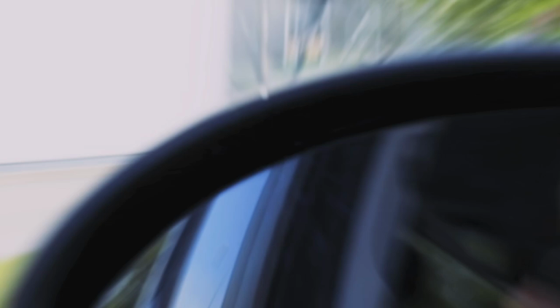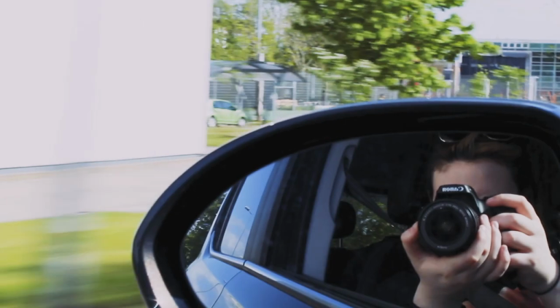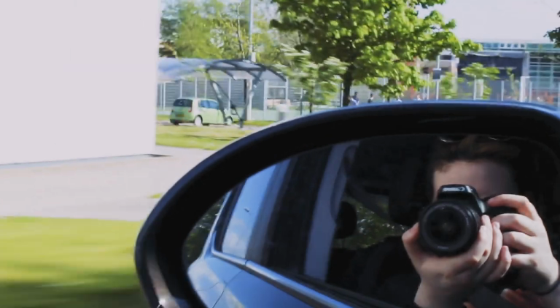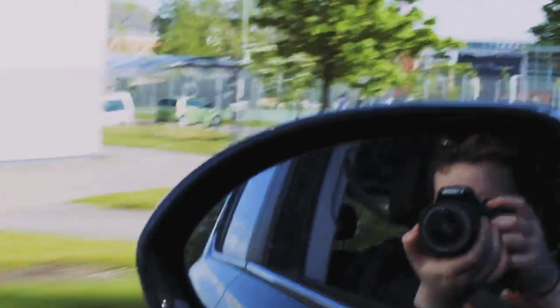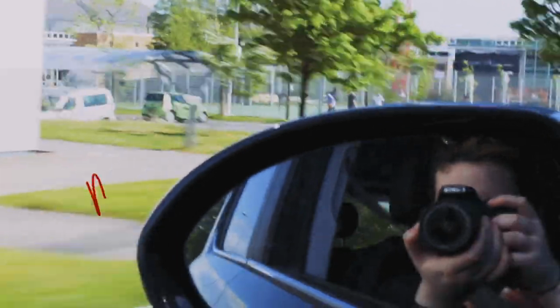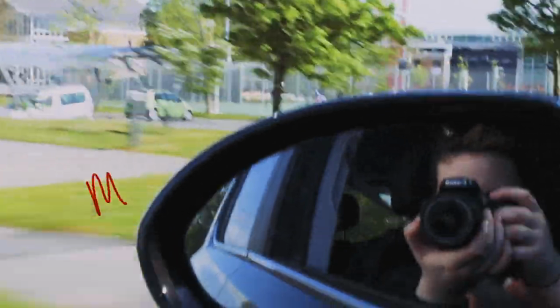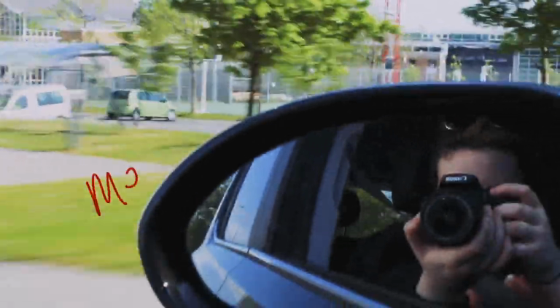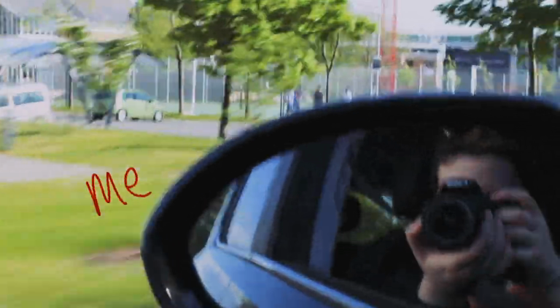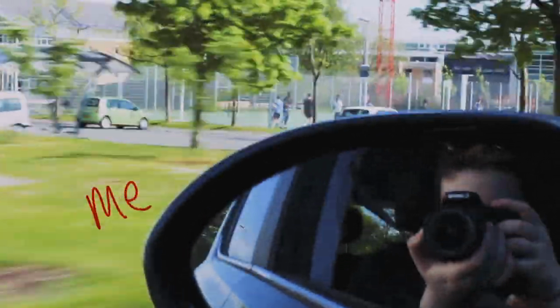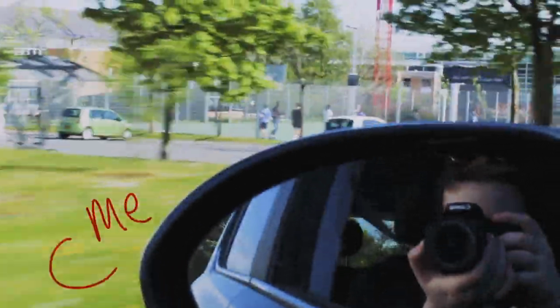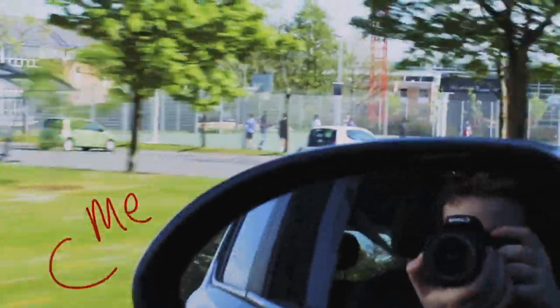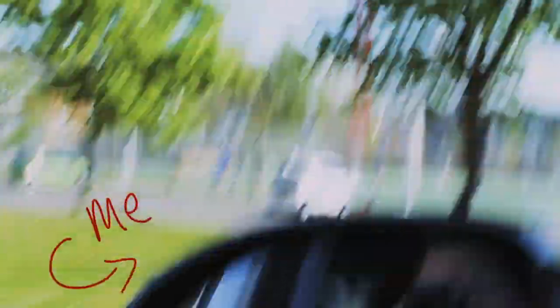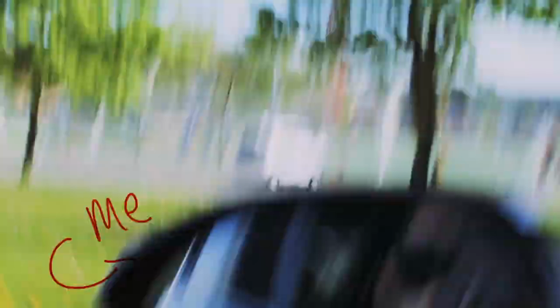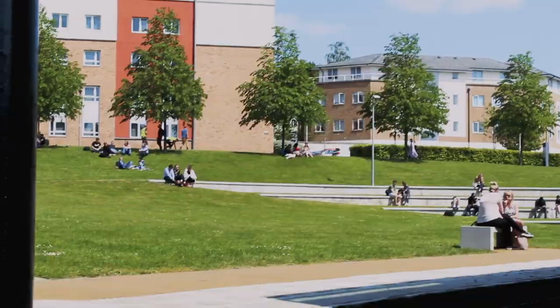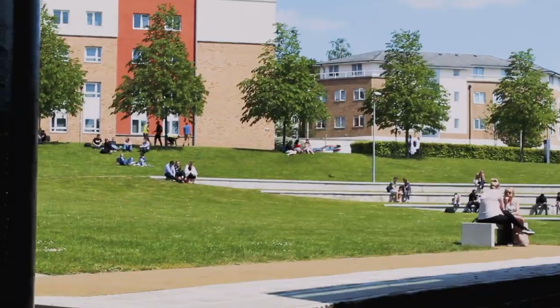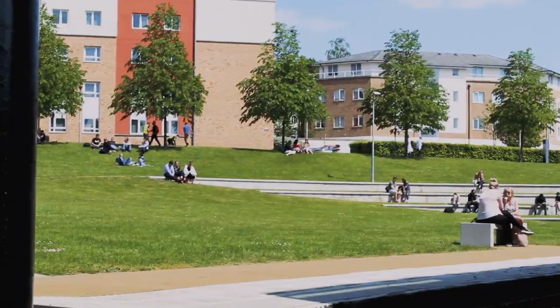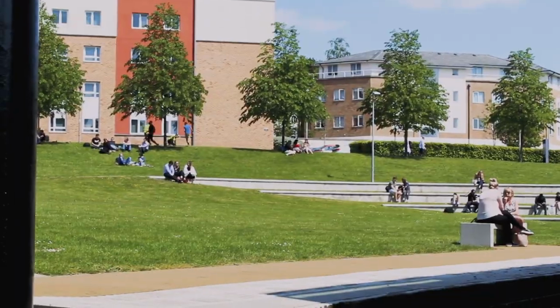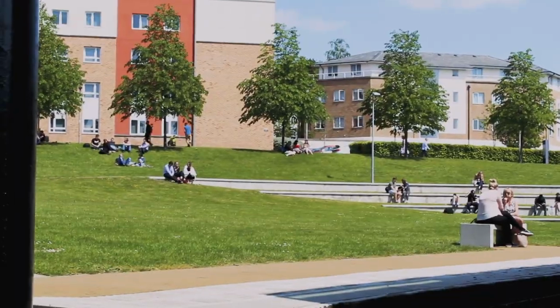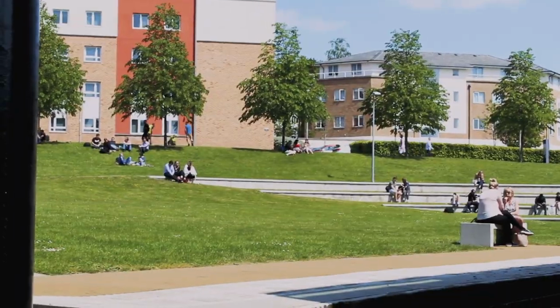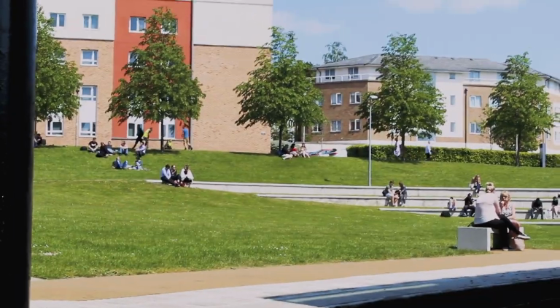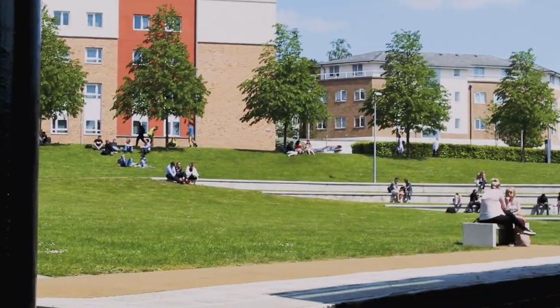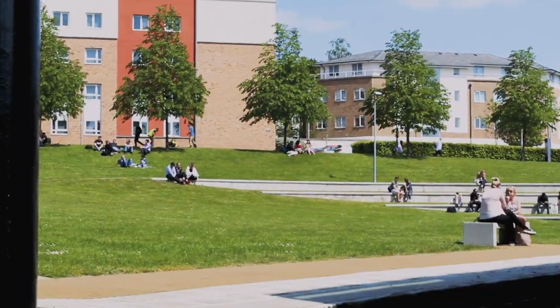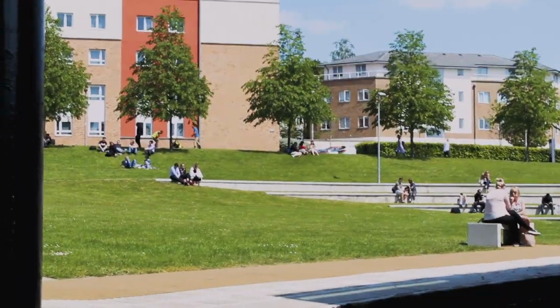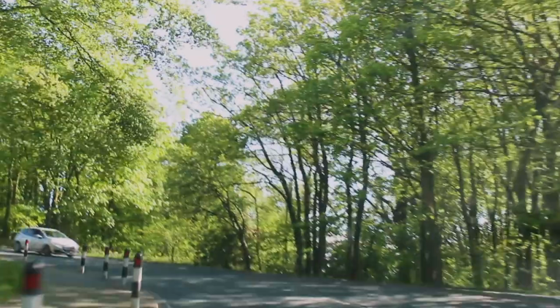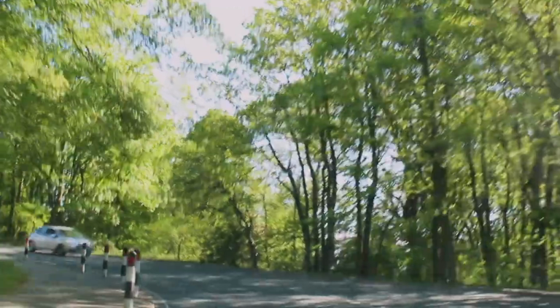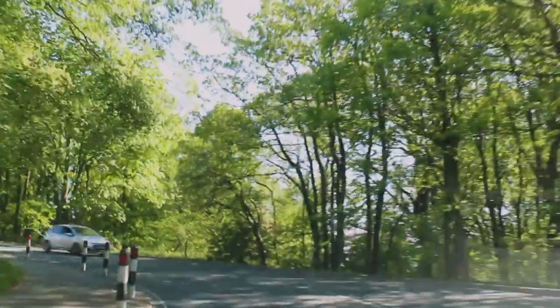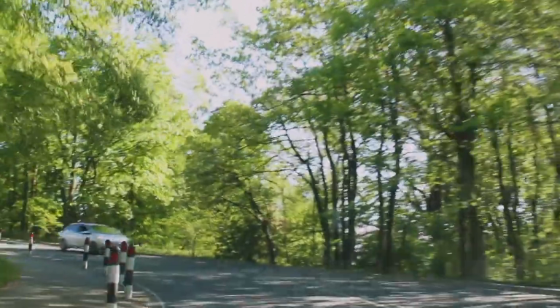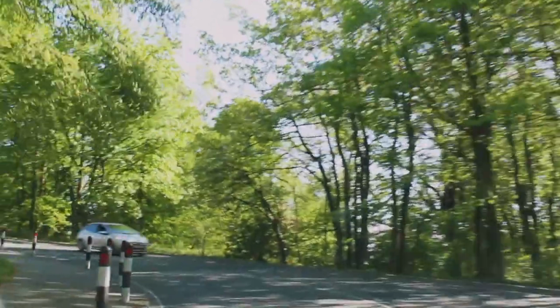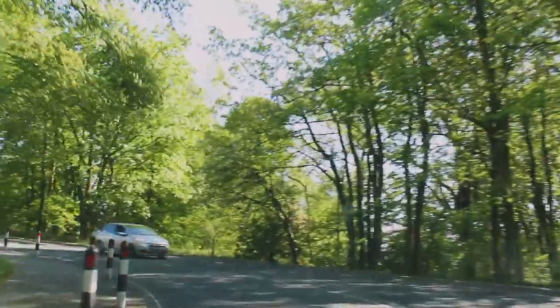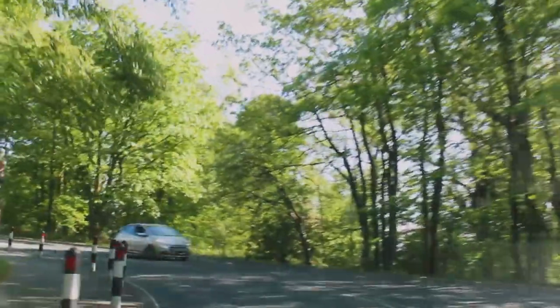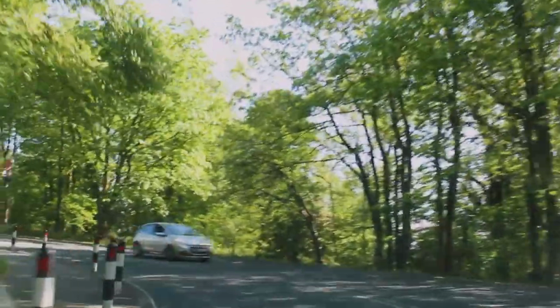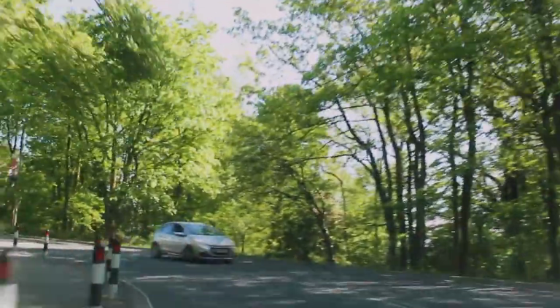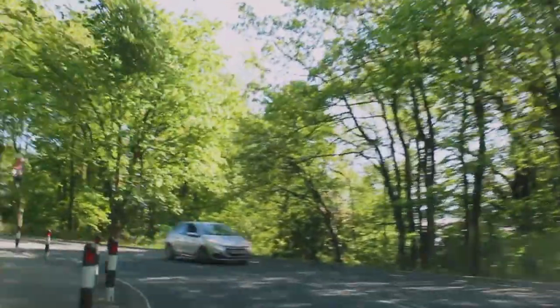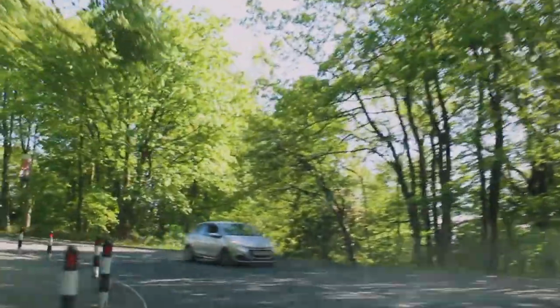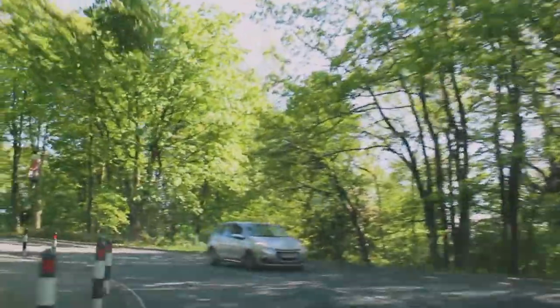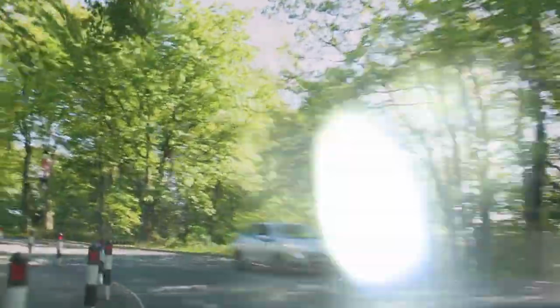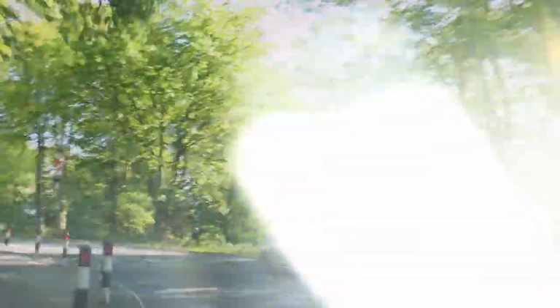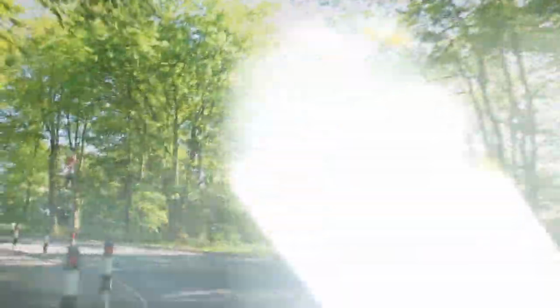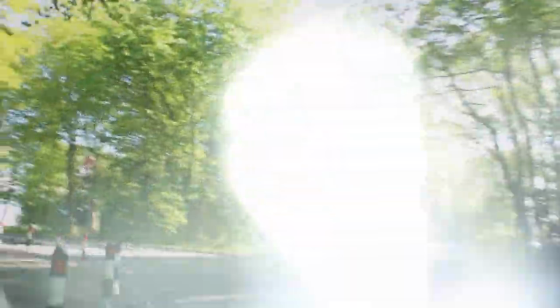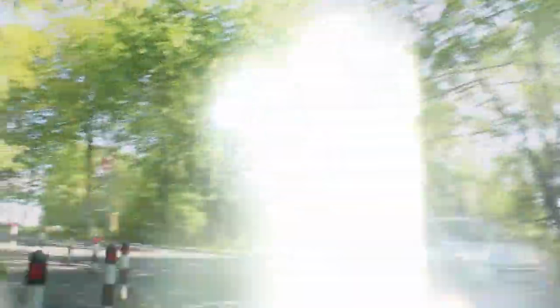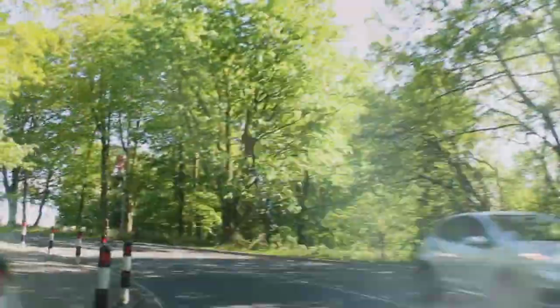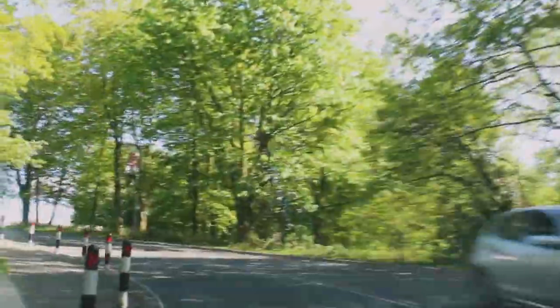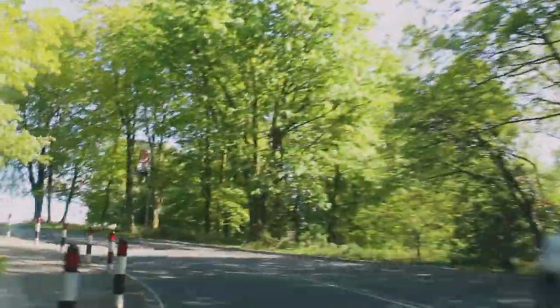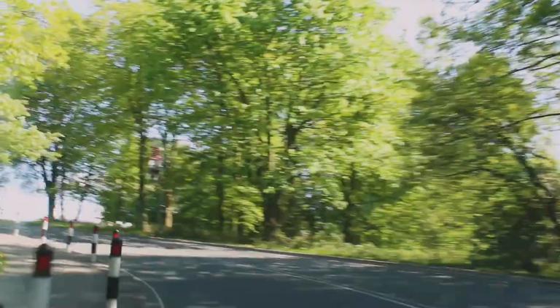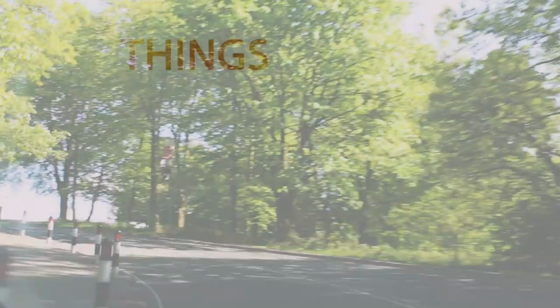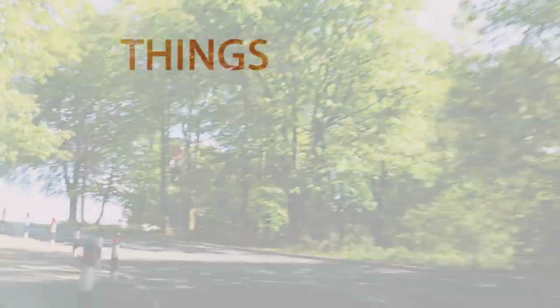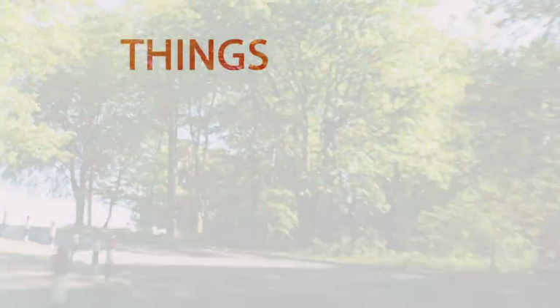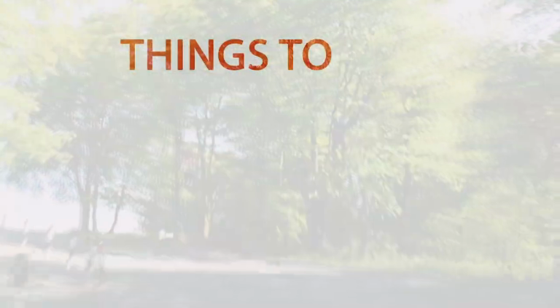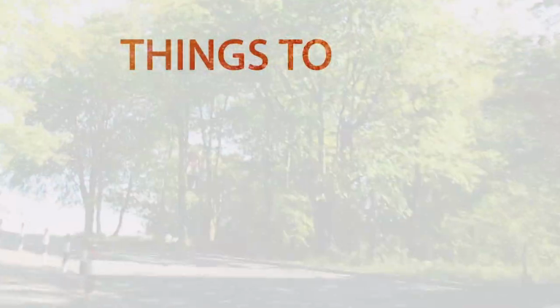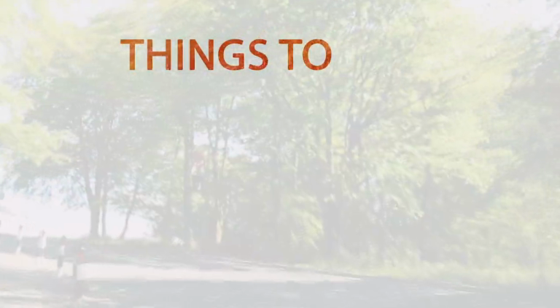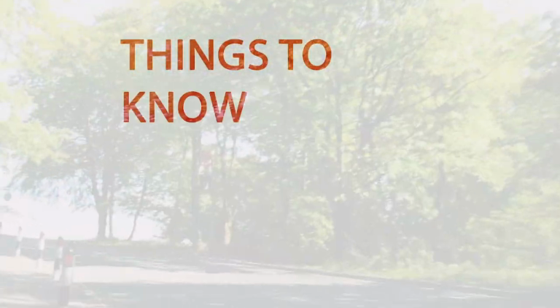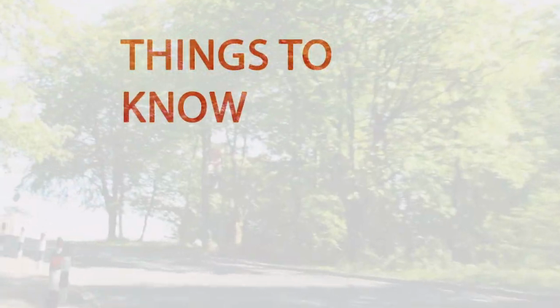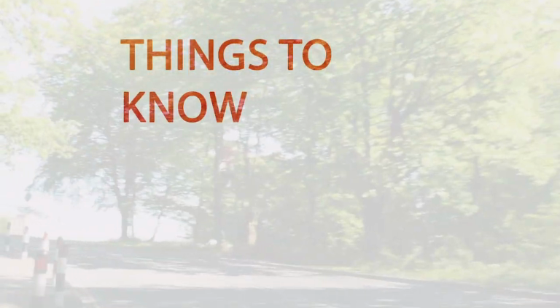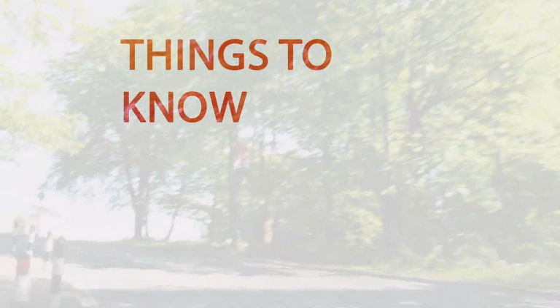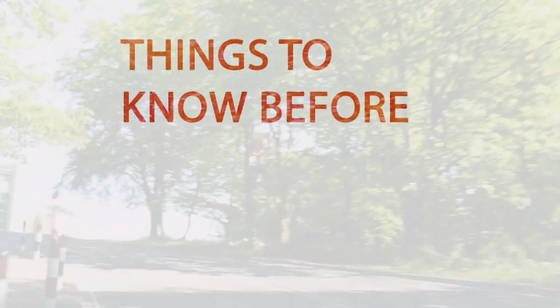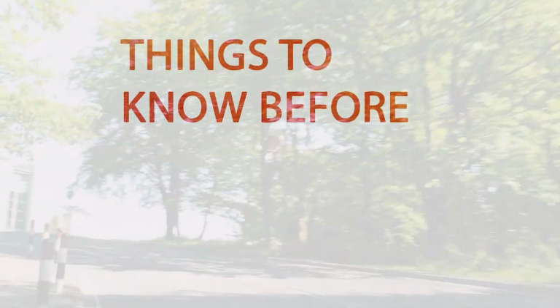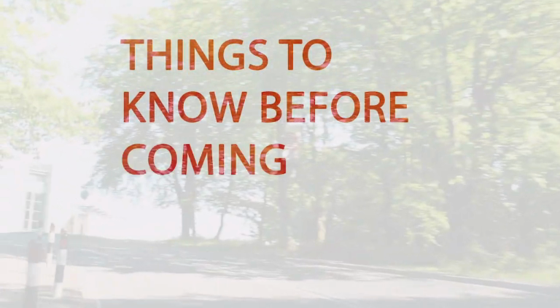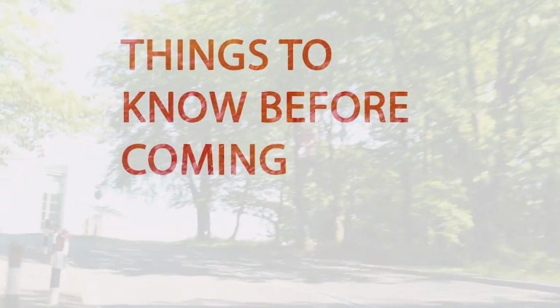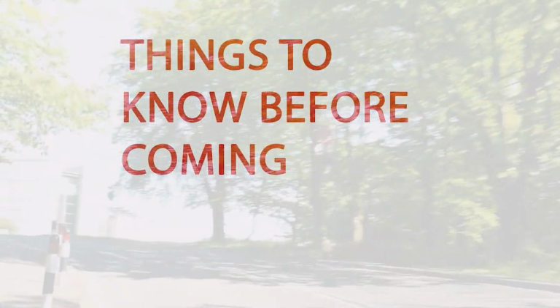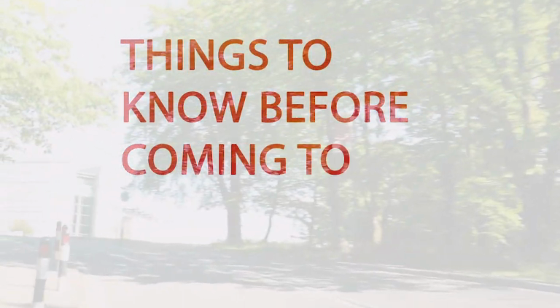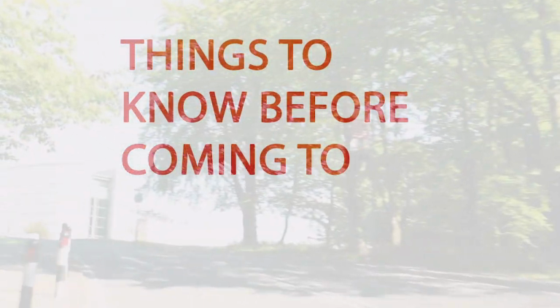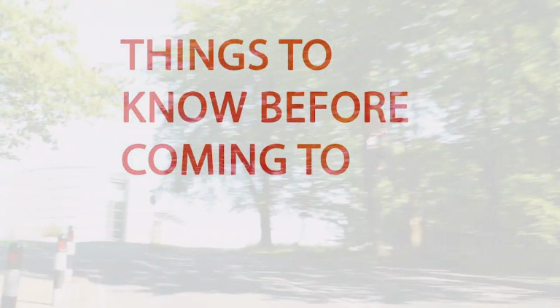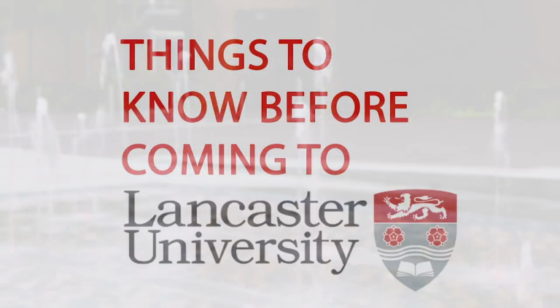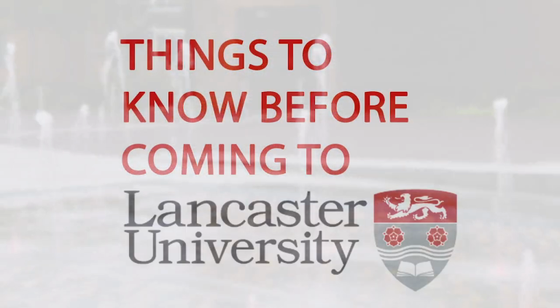Hey, I'm Digital Content Ambassador Abby and in this video I'm going to be showing you a few things I think are important to know before you come to Lancaster University.